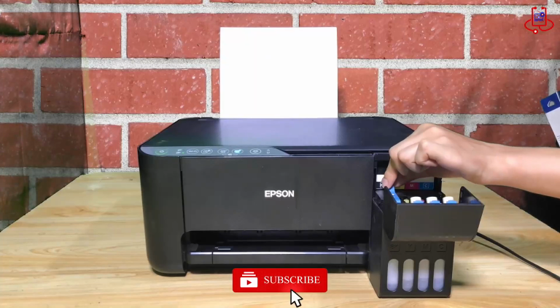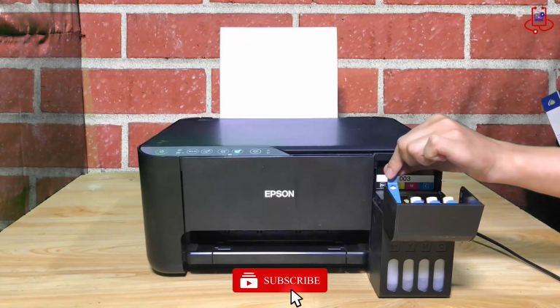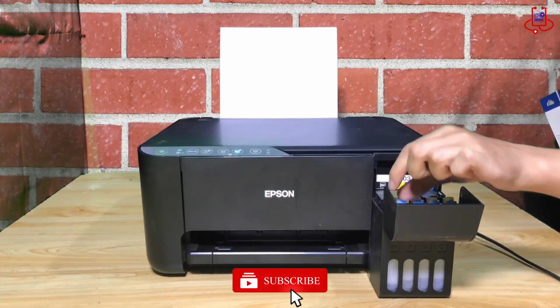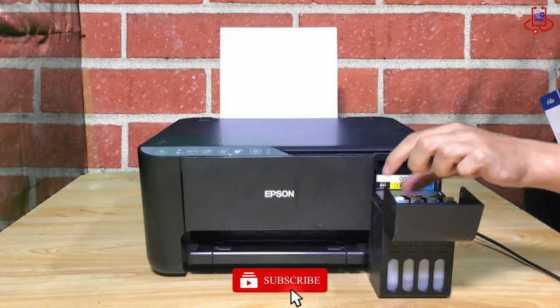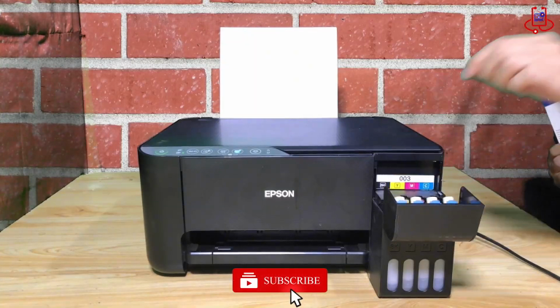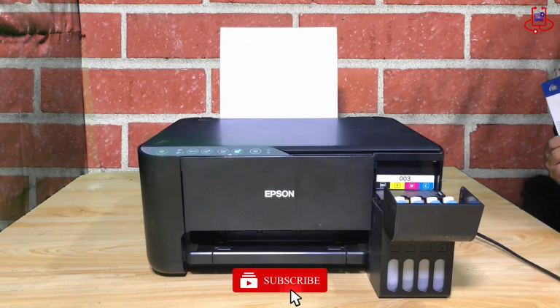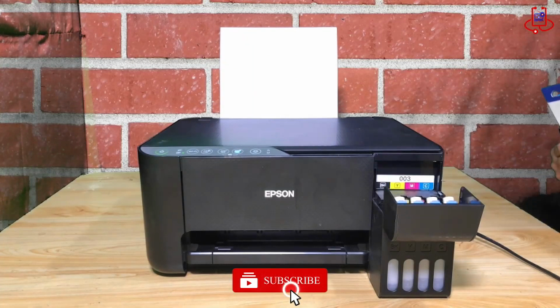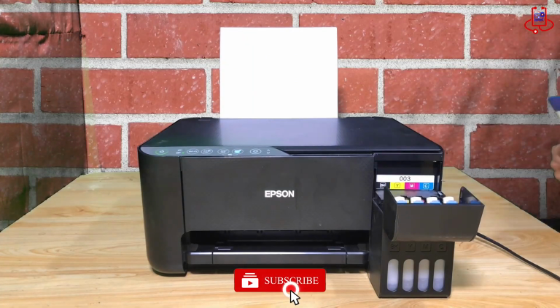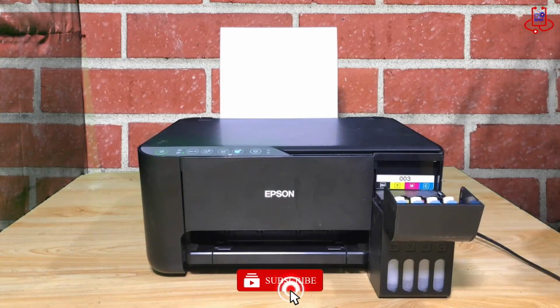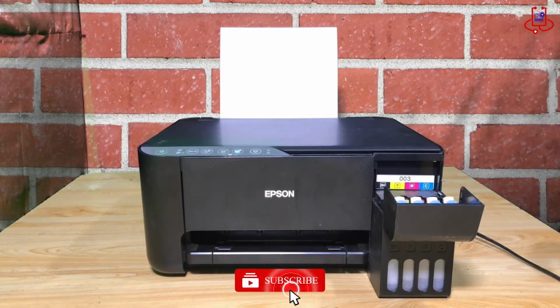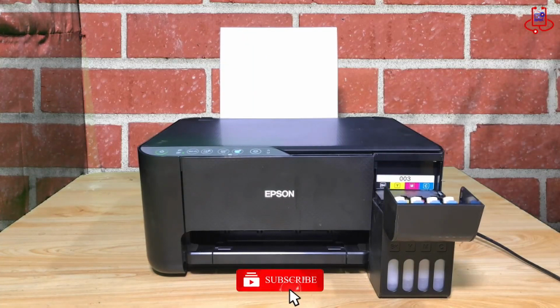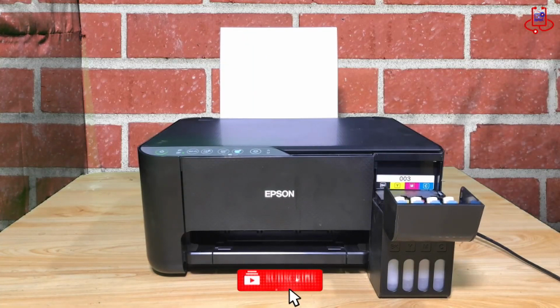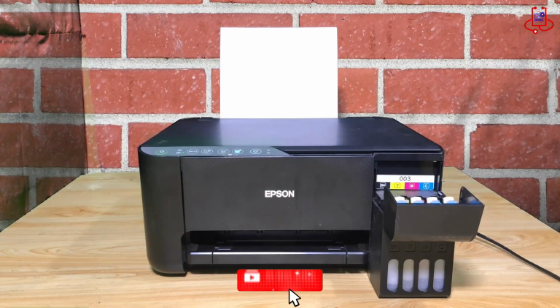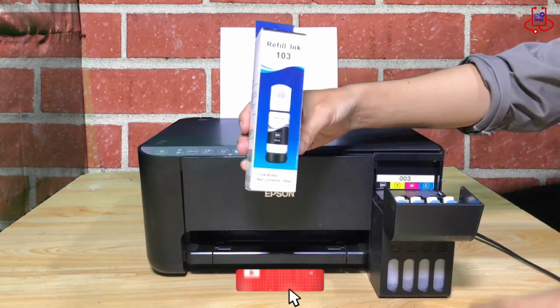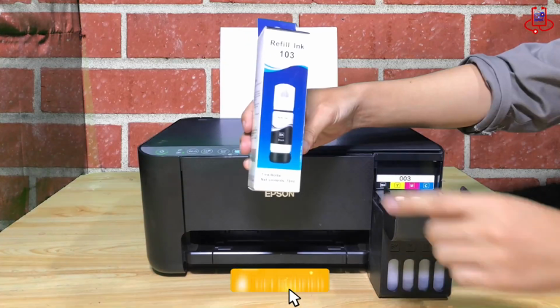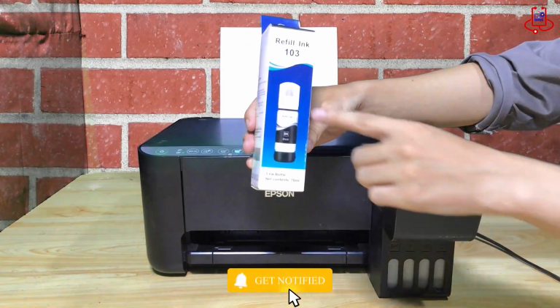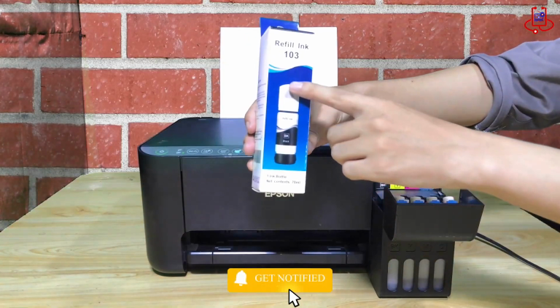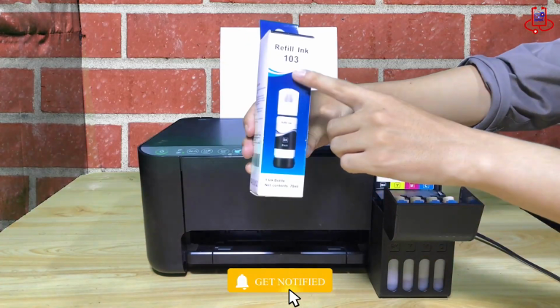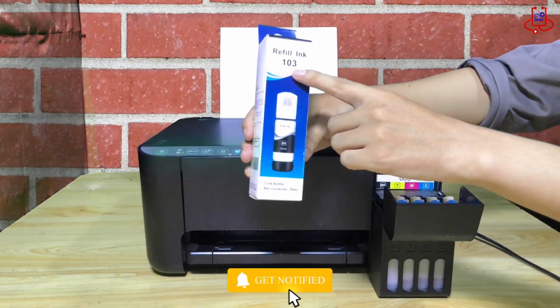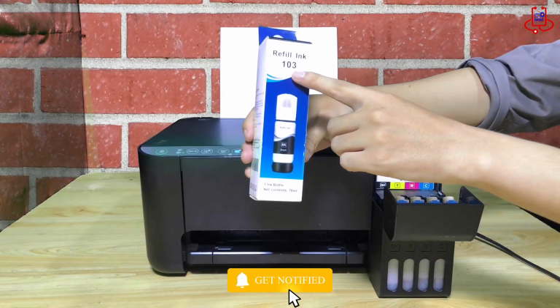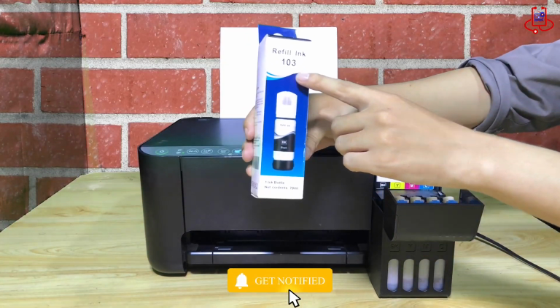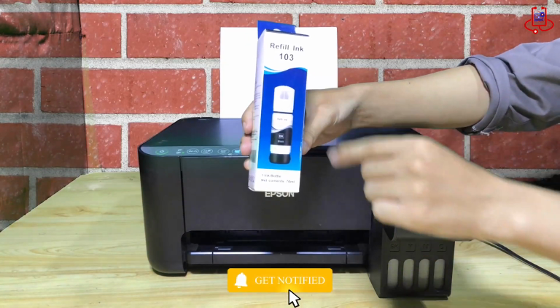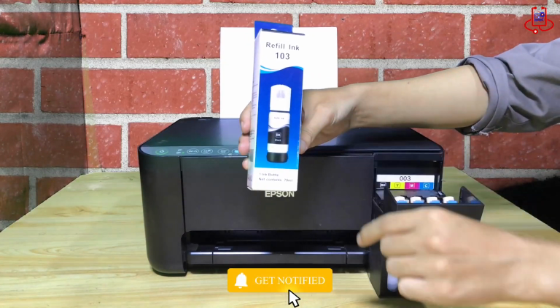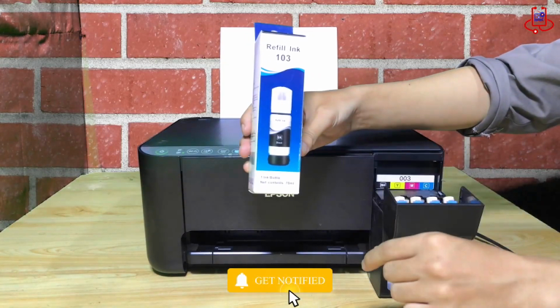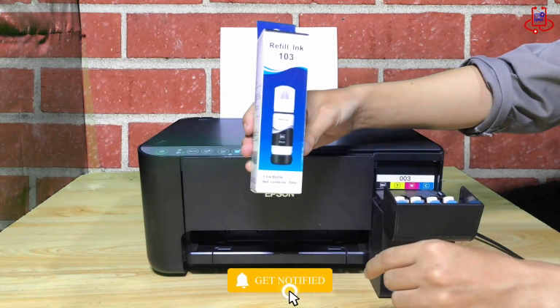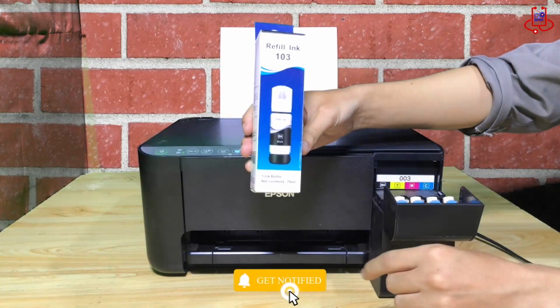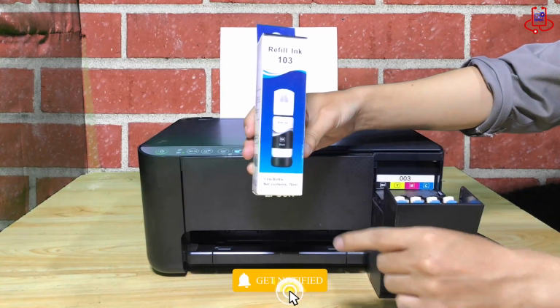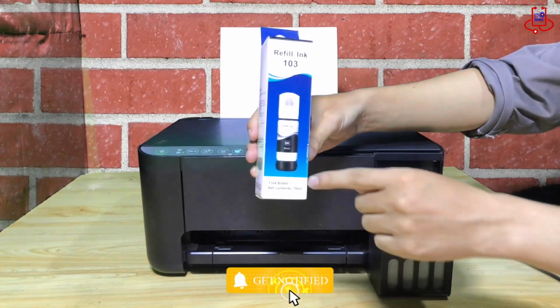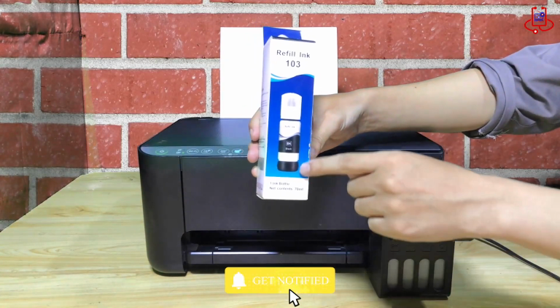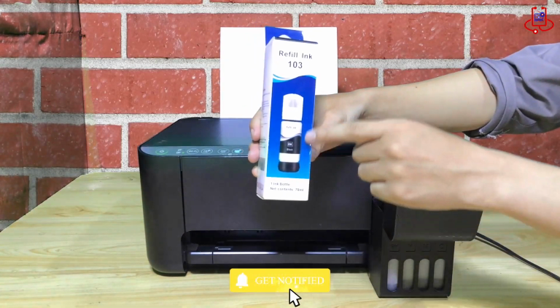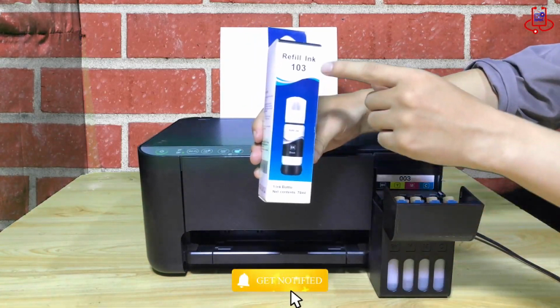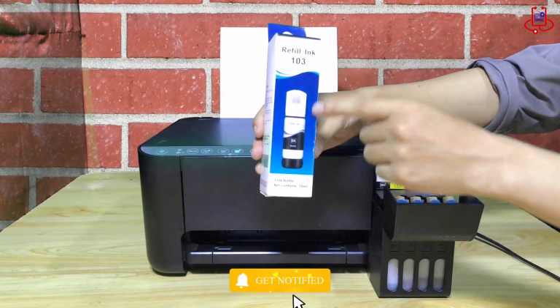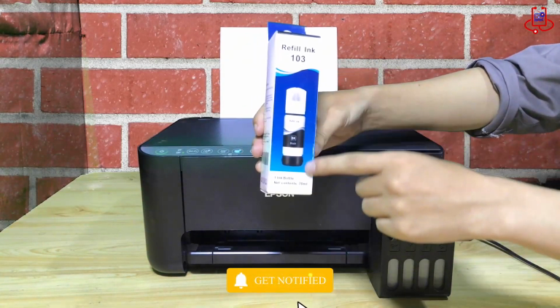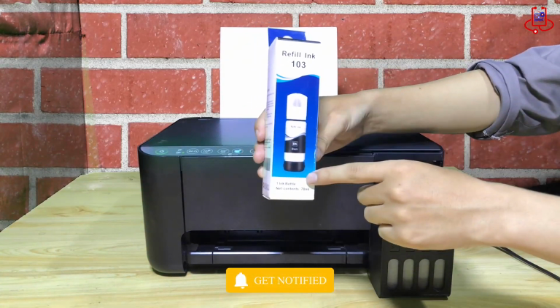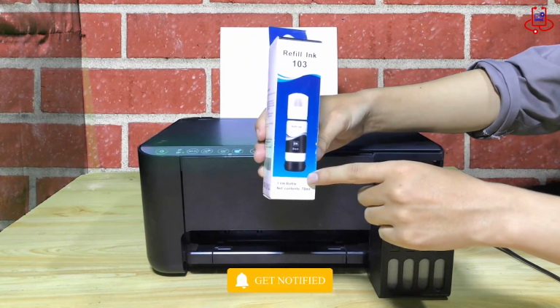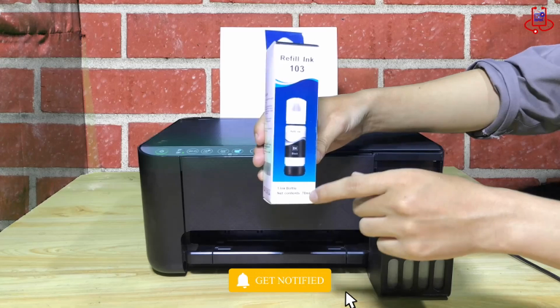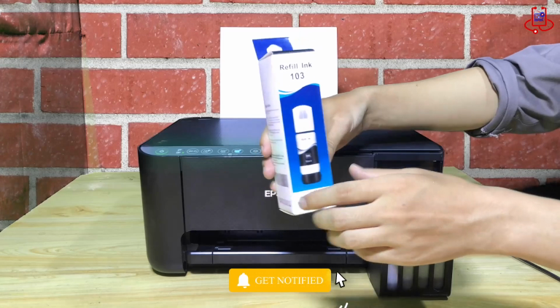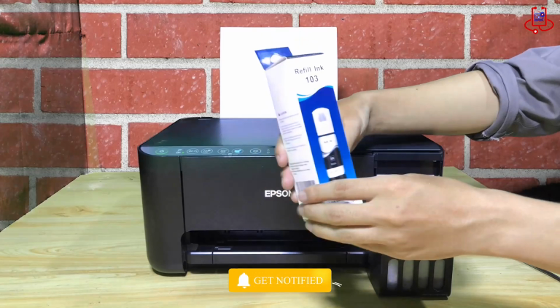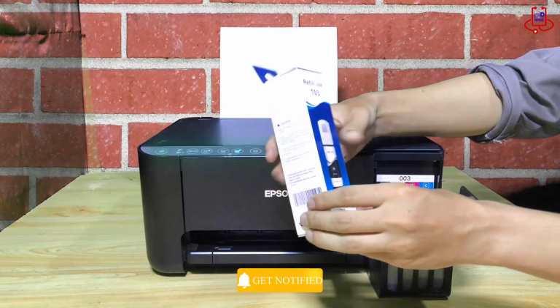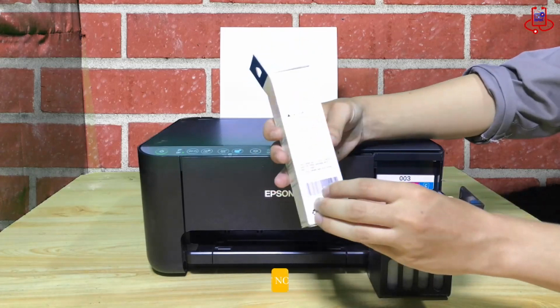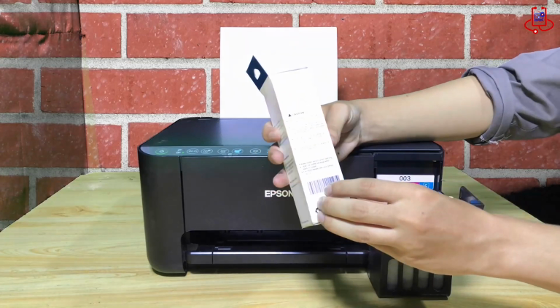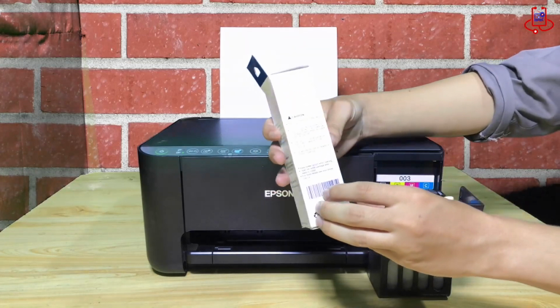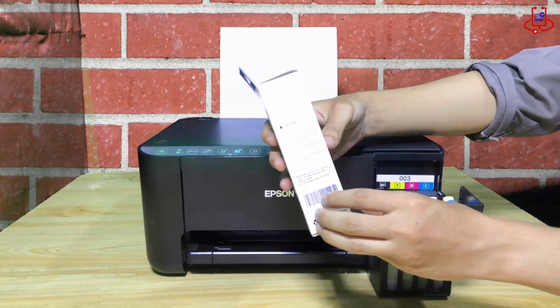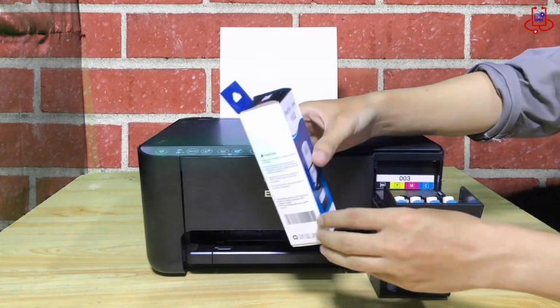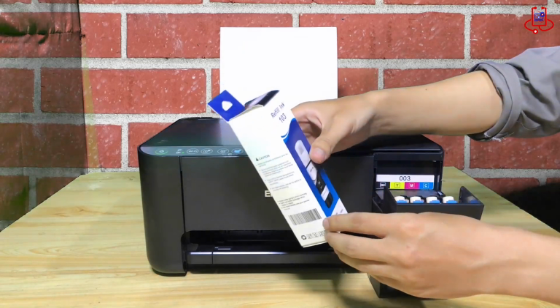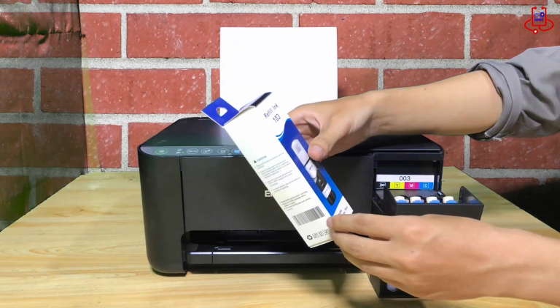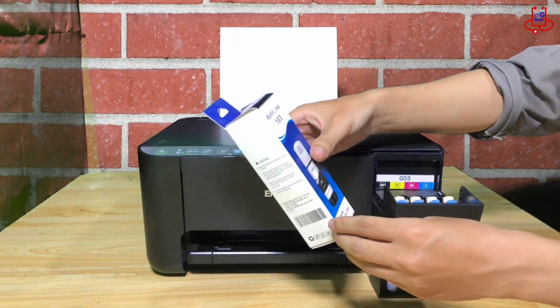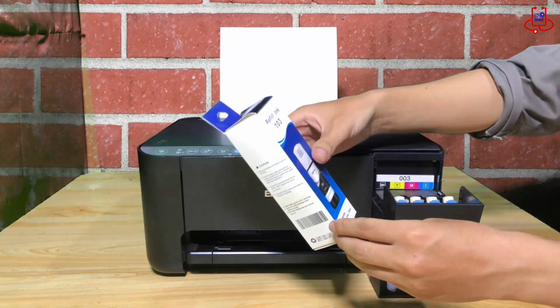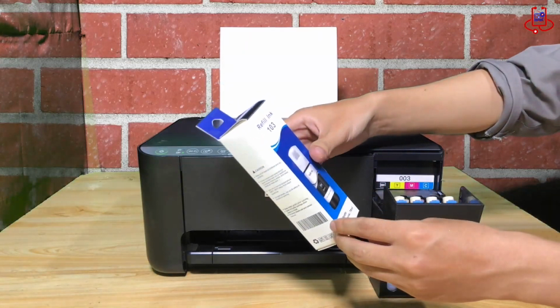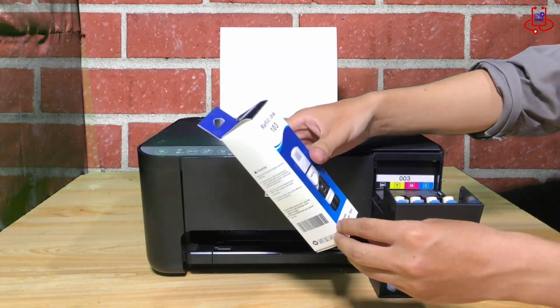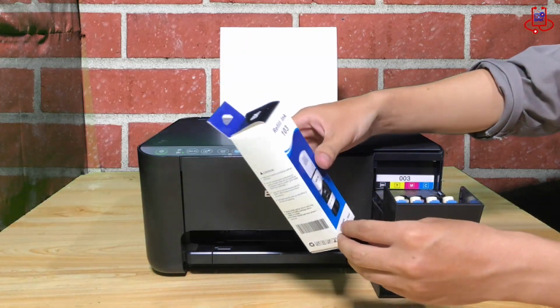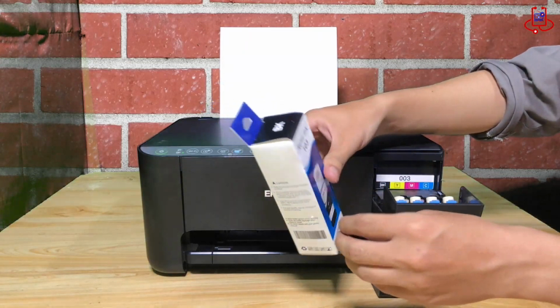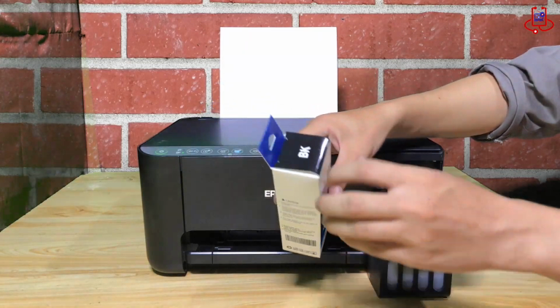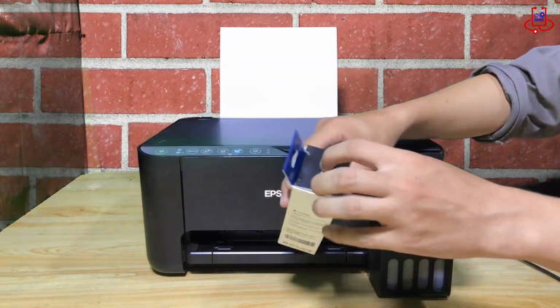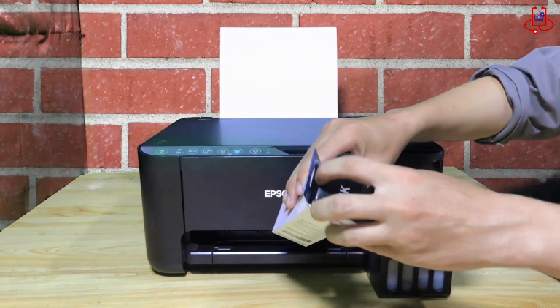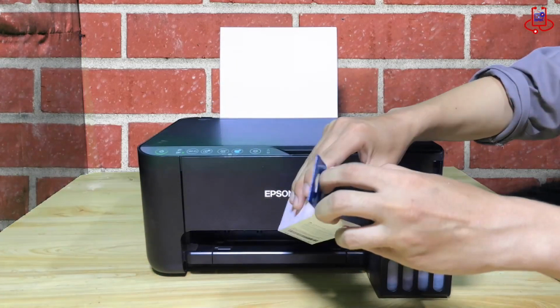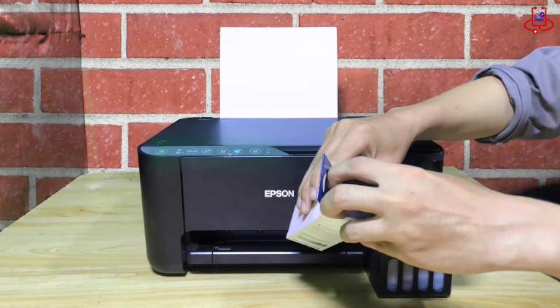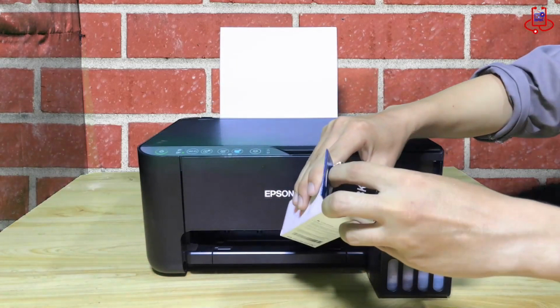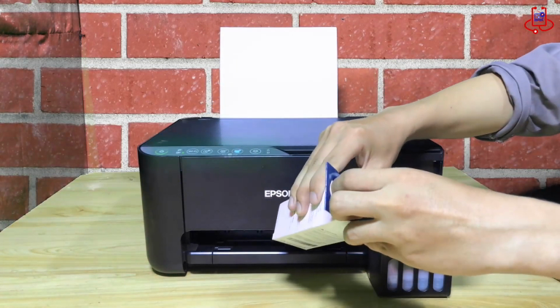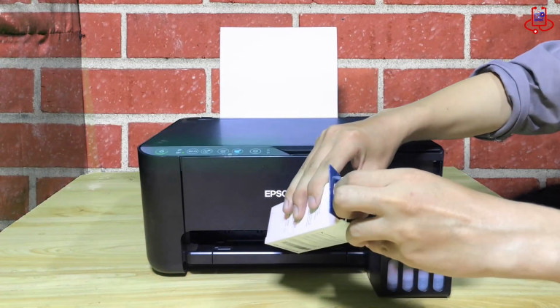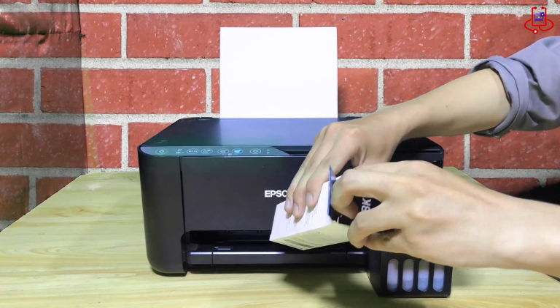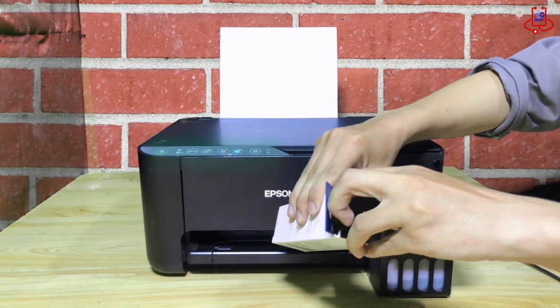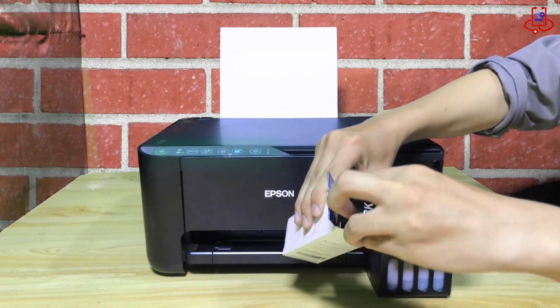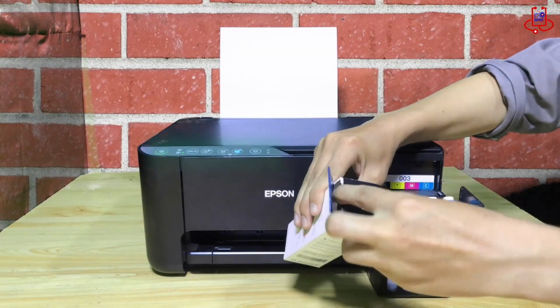Now we'll refill the ink tanks one by one. Make sure to follow the instructions for each color and pour them into the printer carefully.